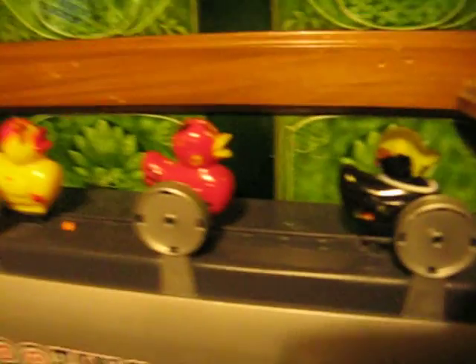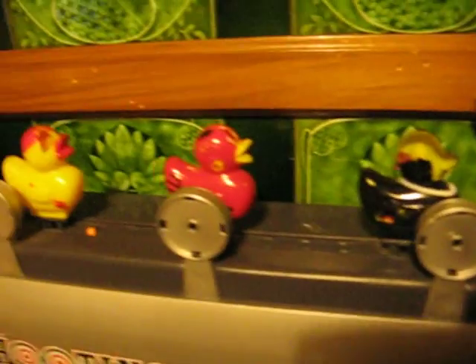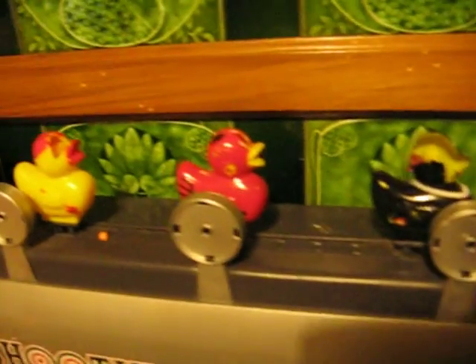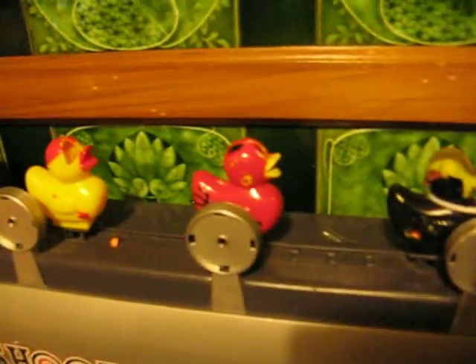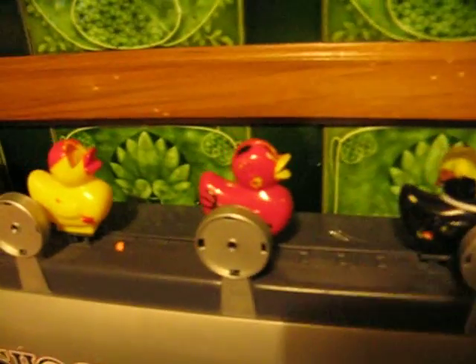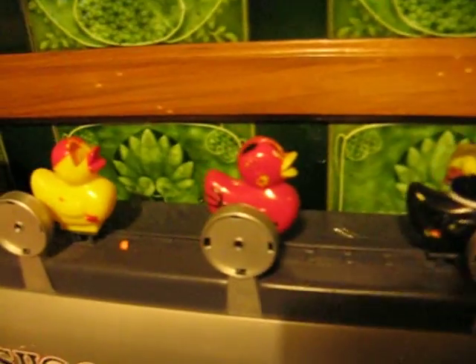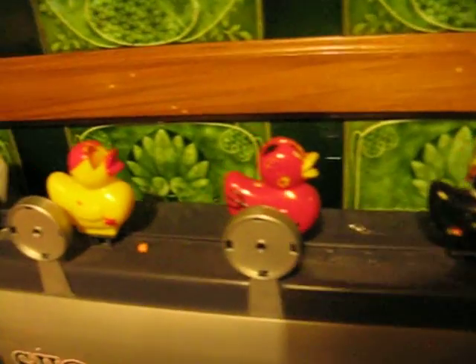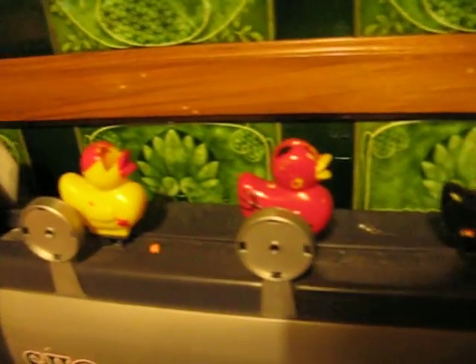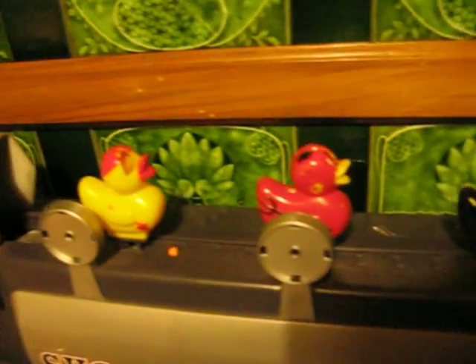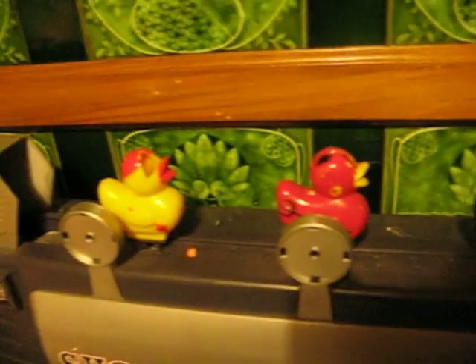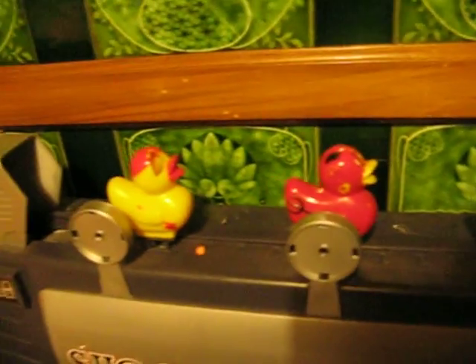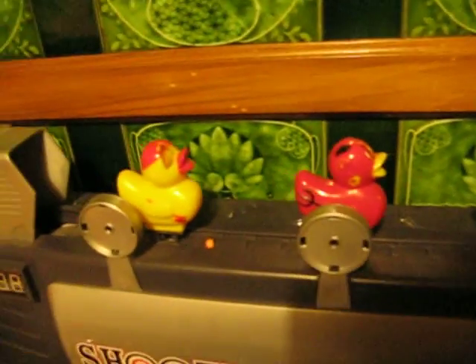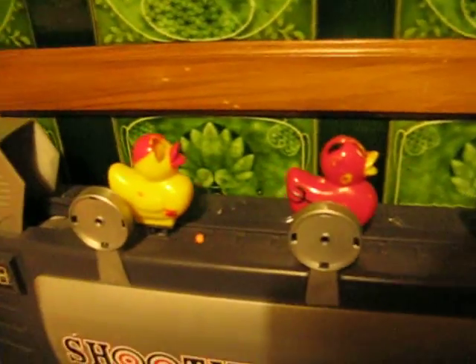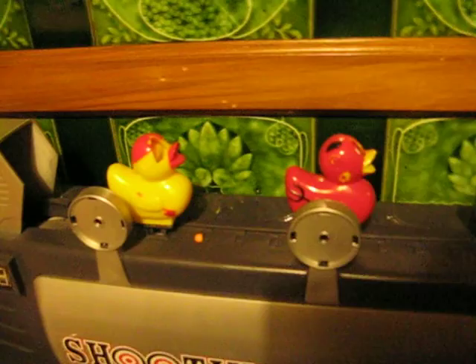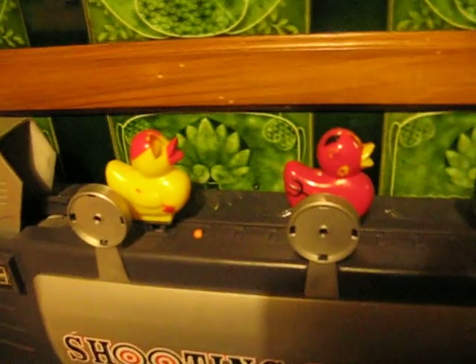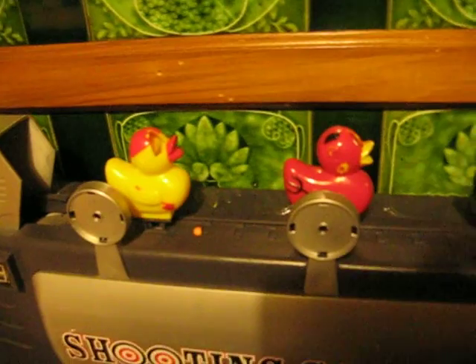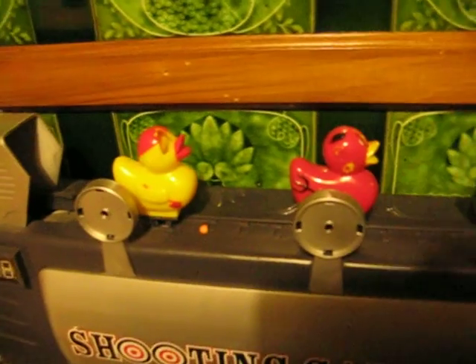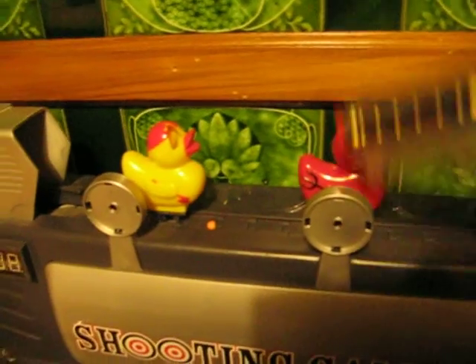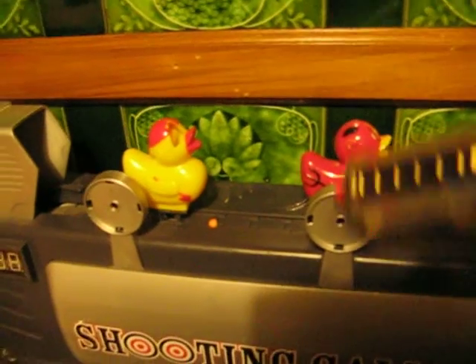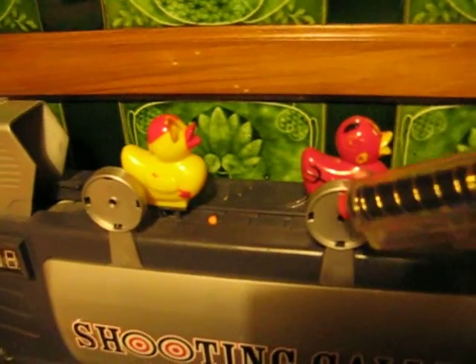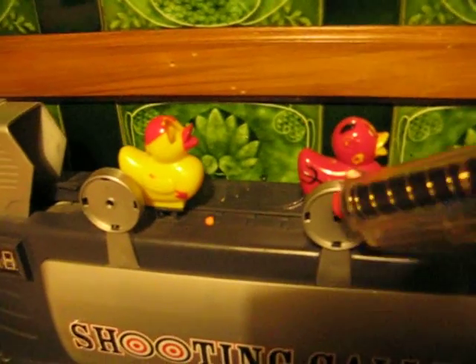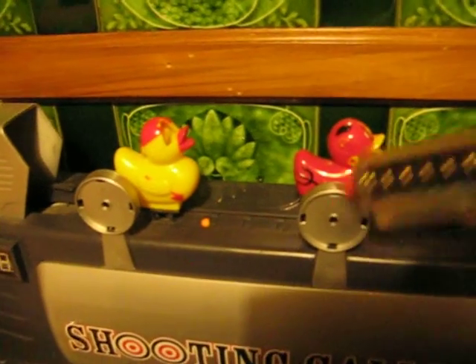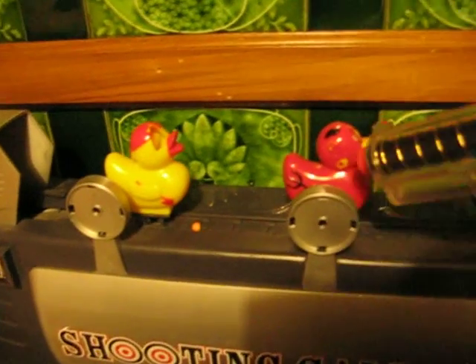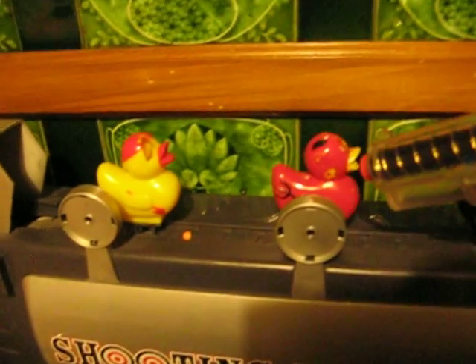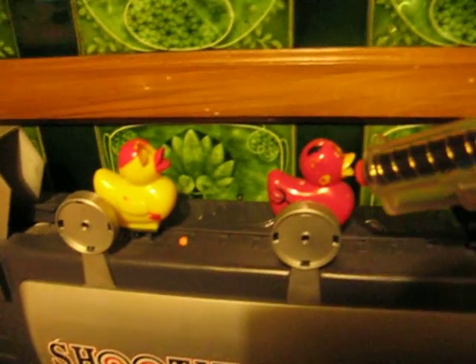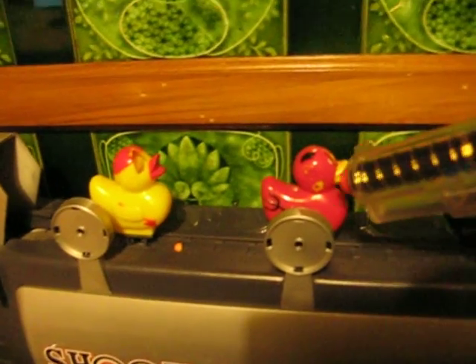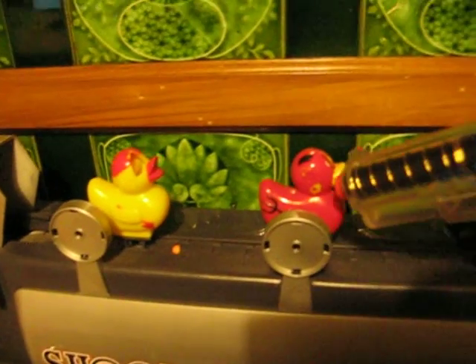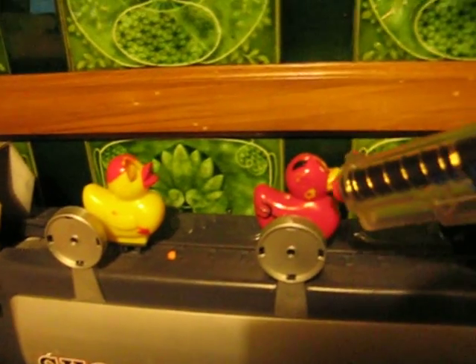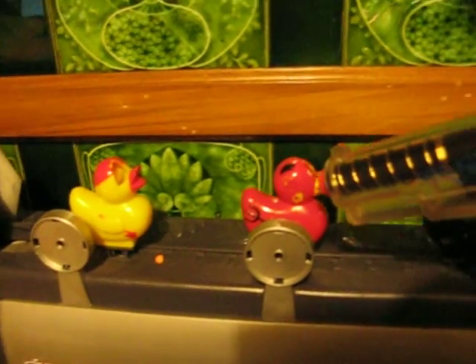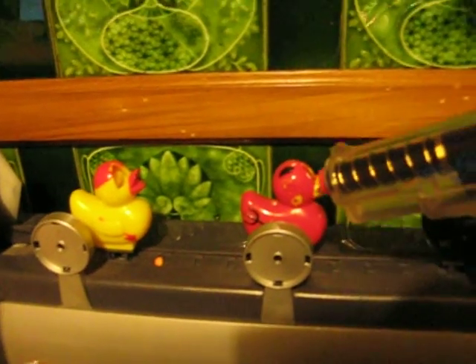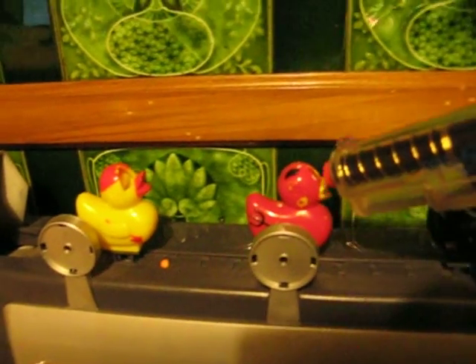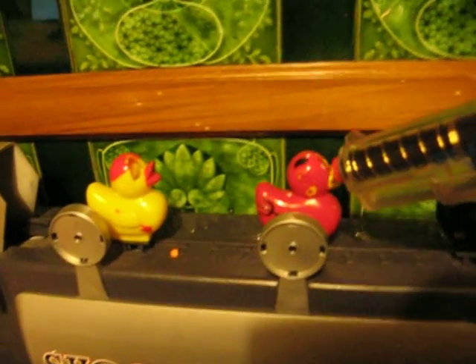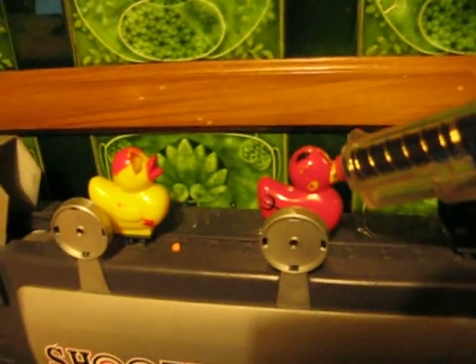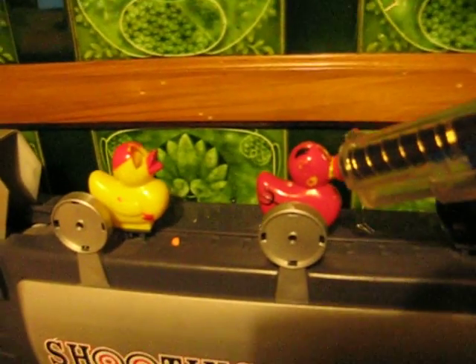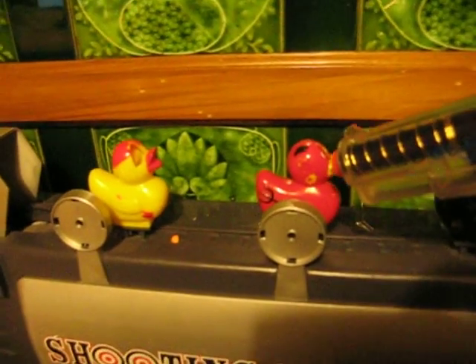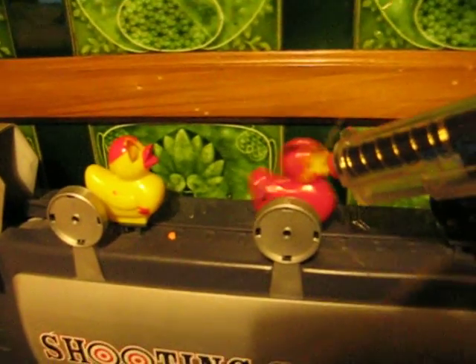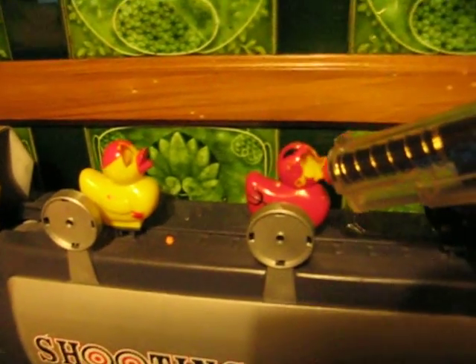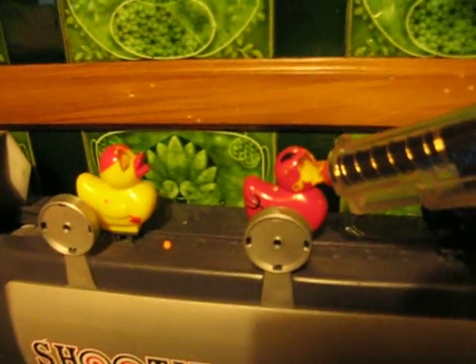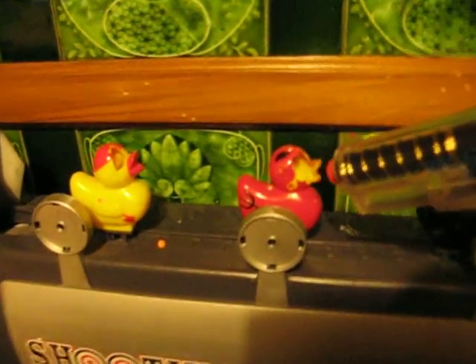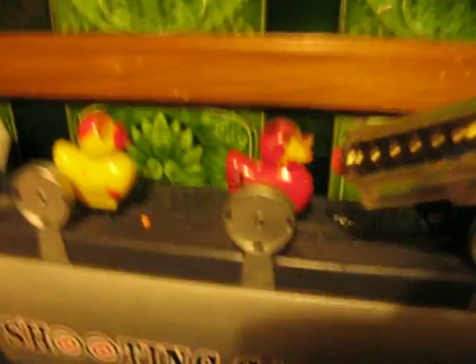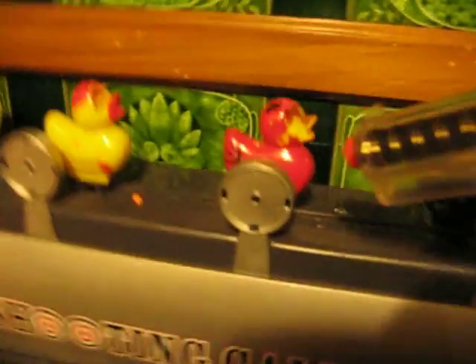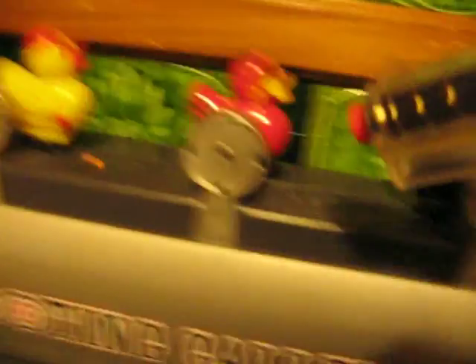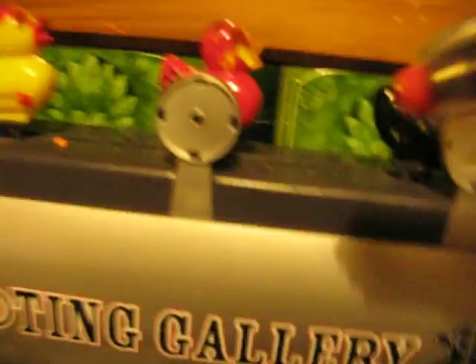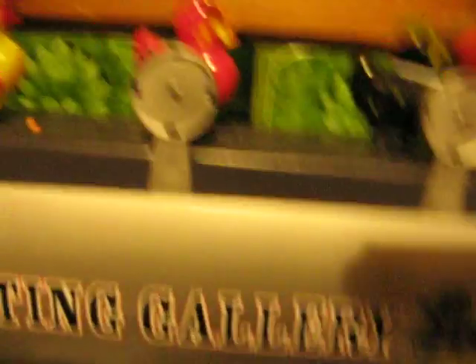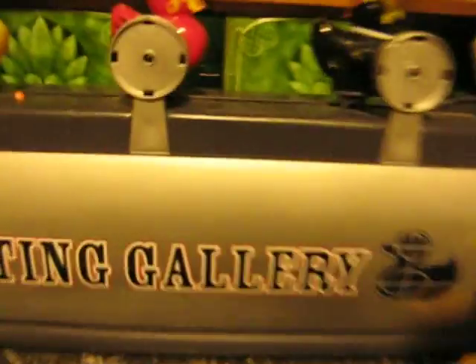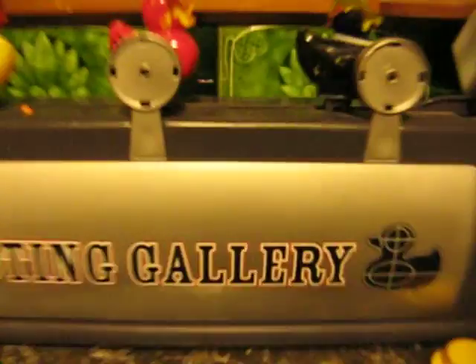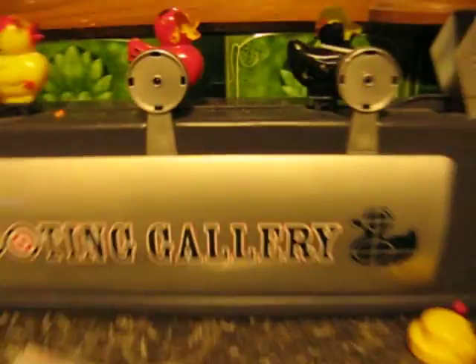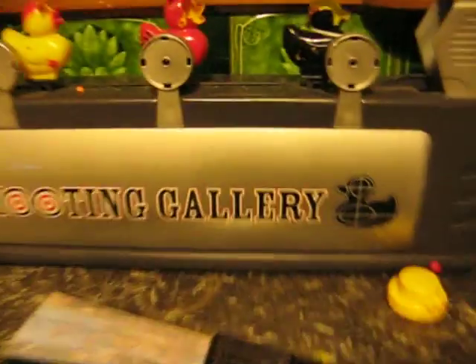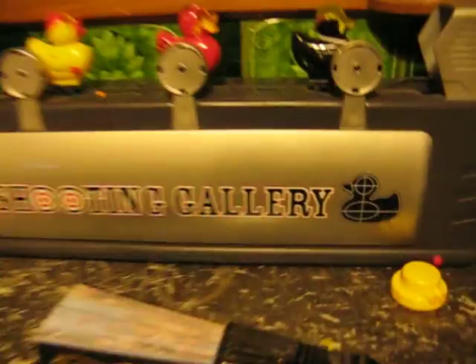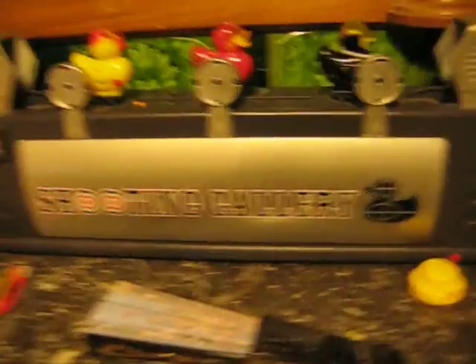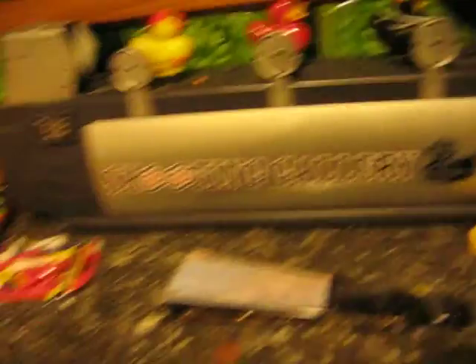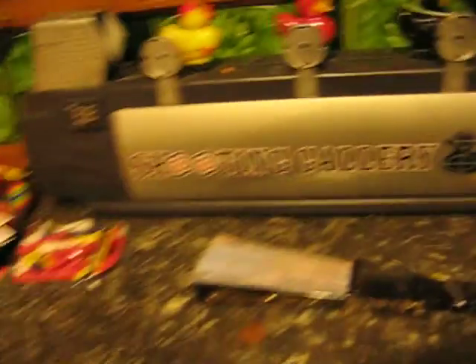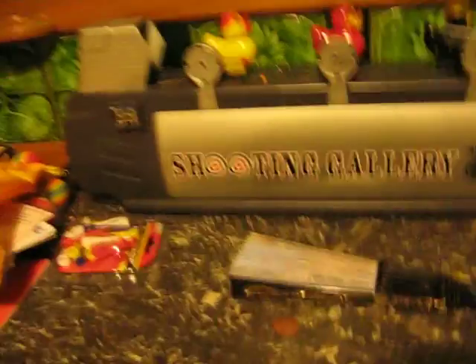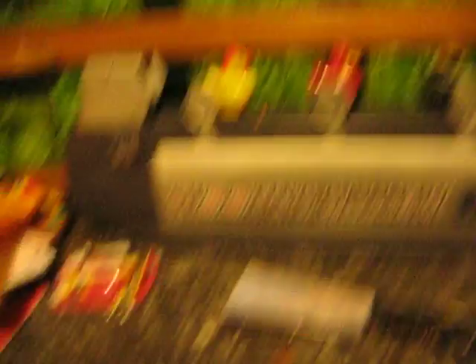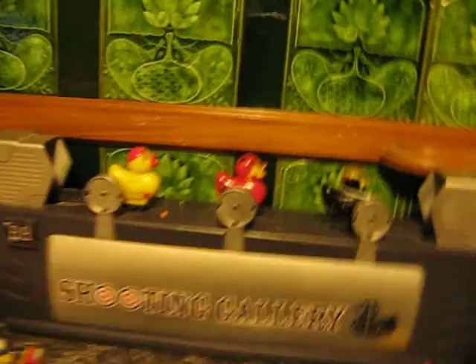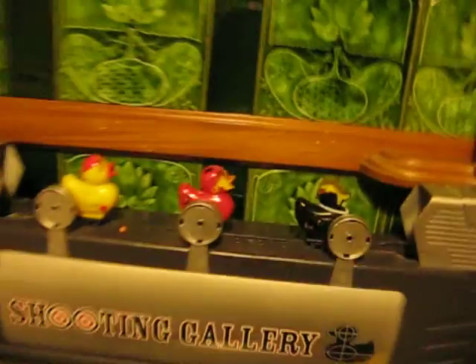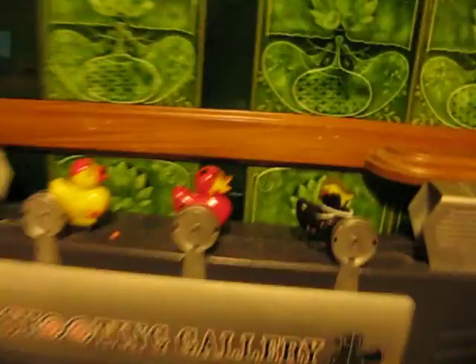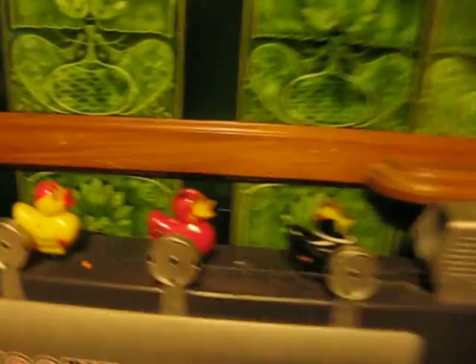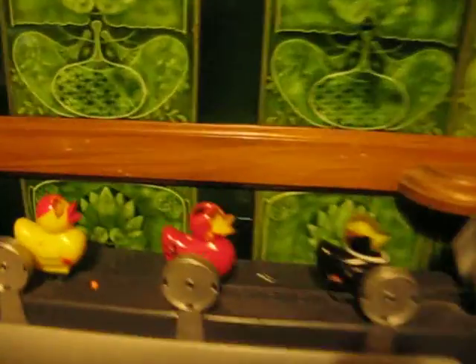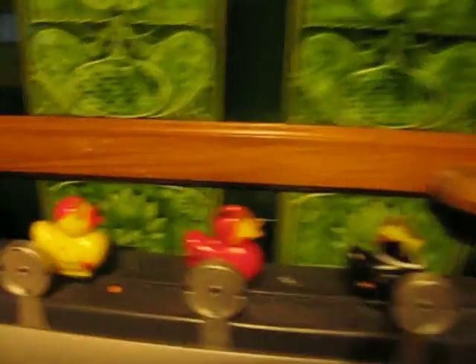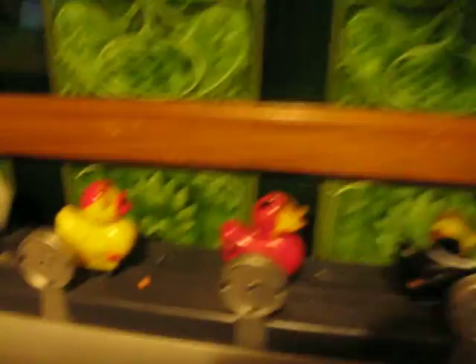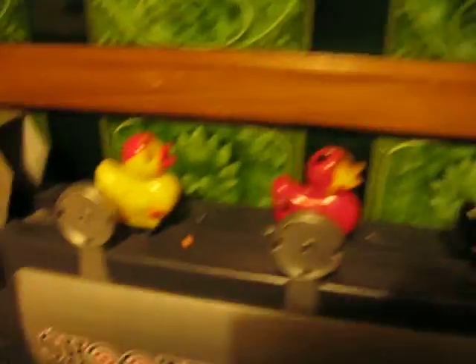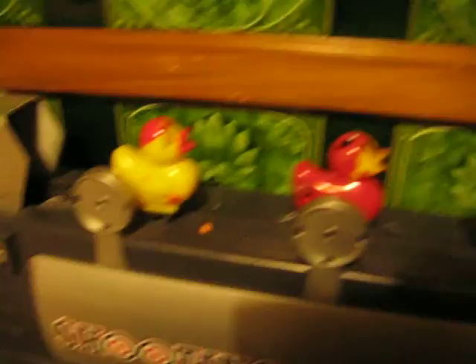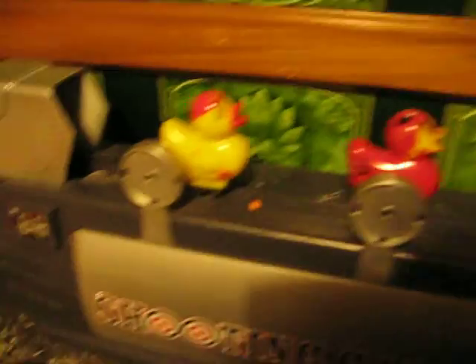I'm going to shoot the red duck now. OK, go on then. Ah! It rebounded!